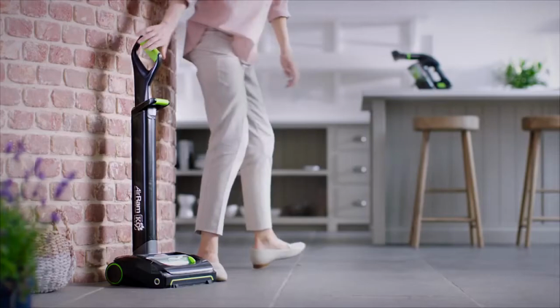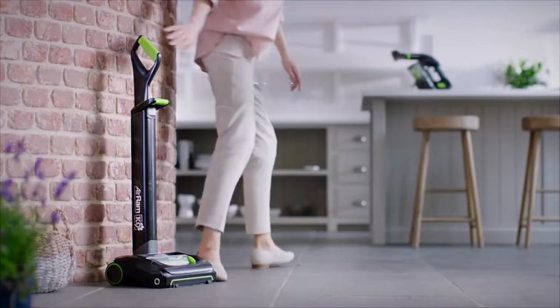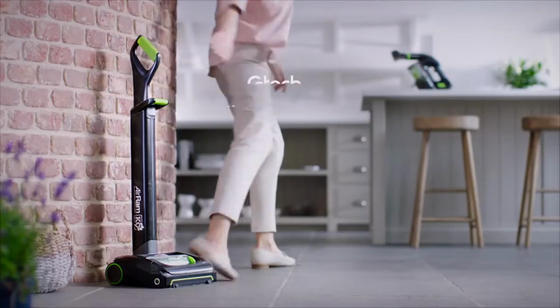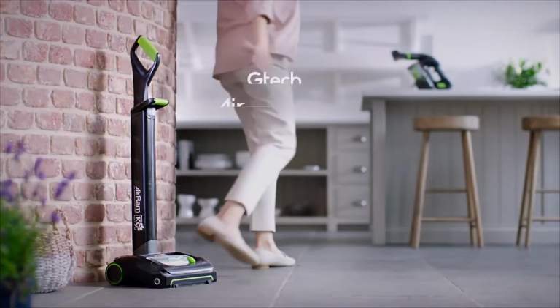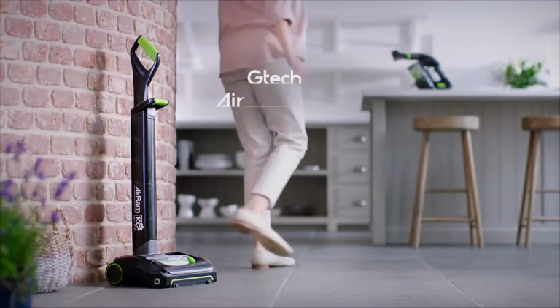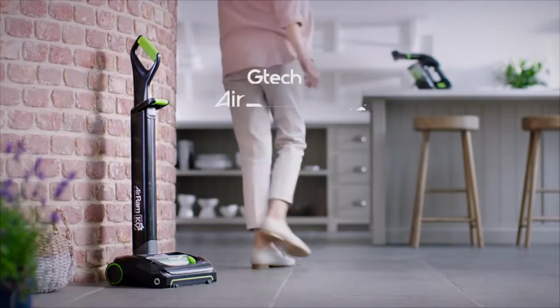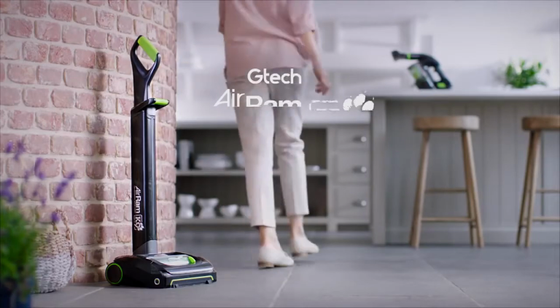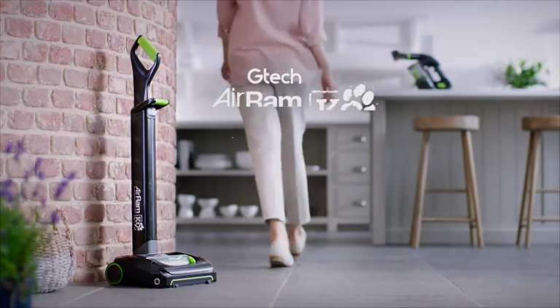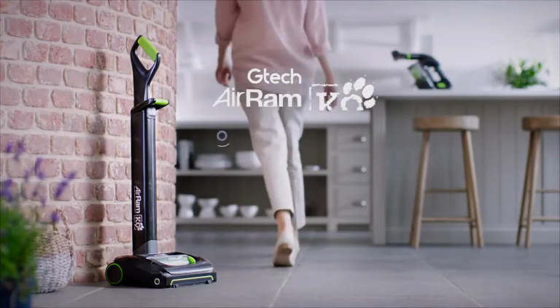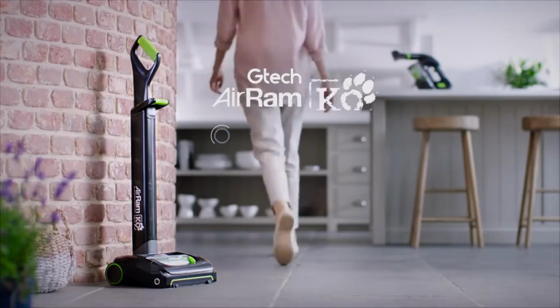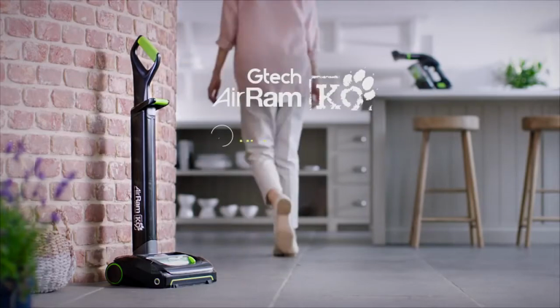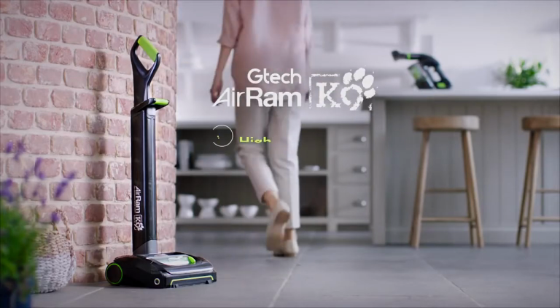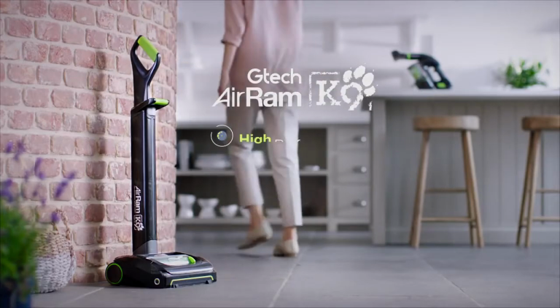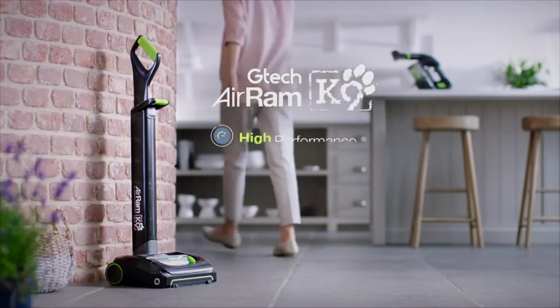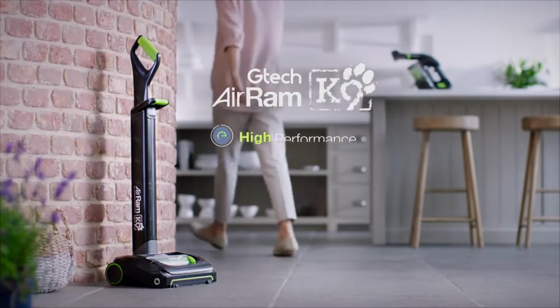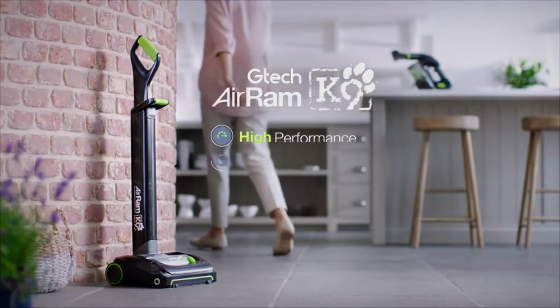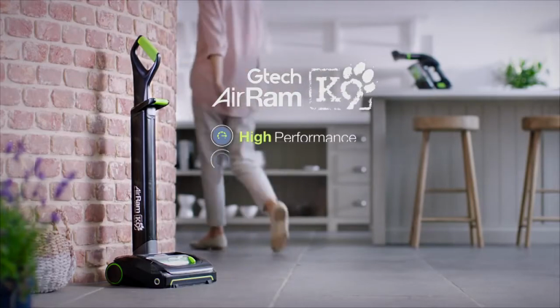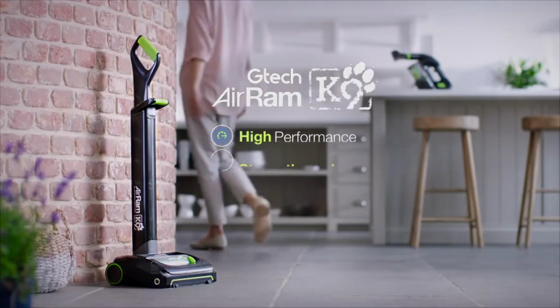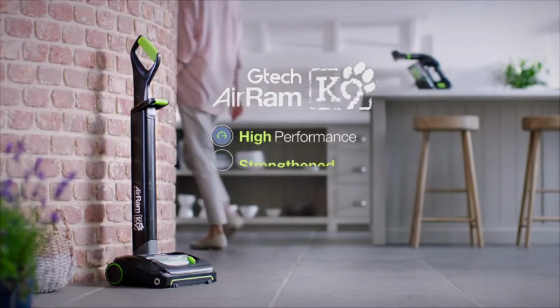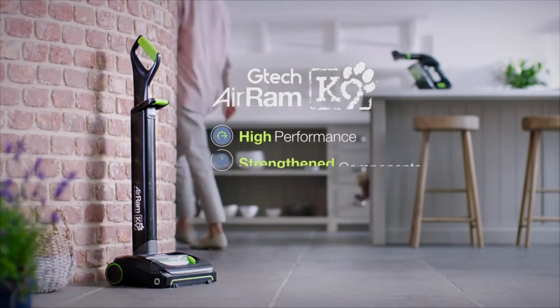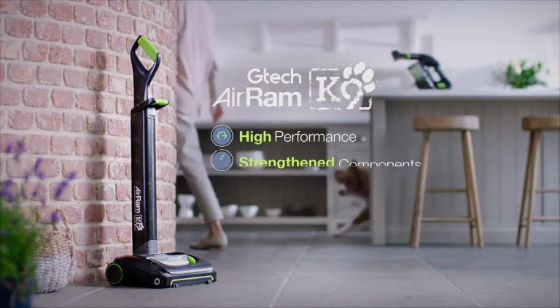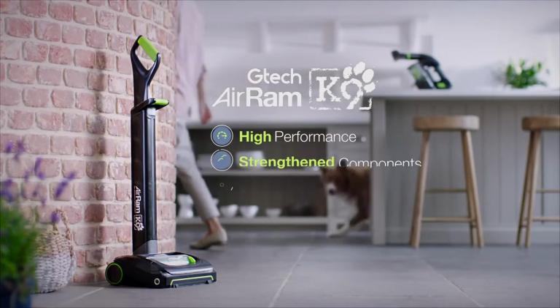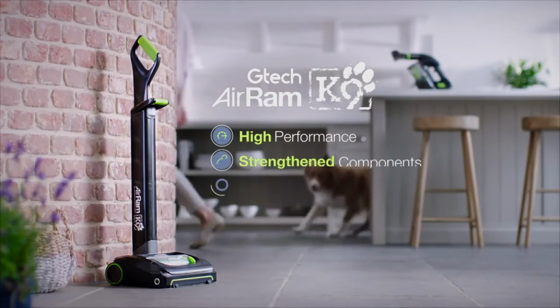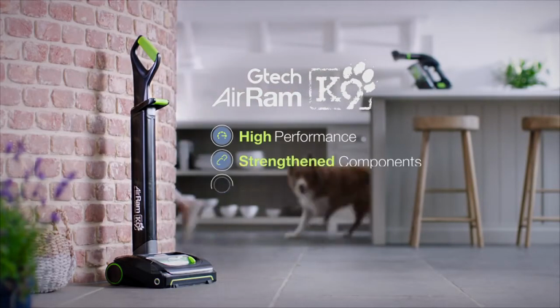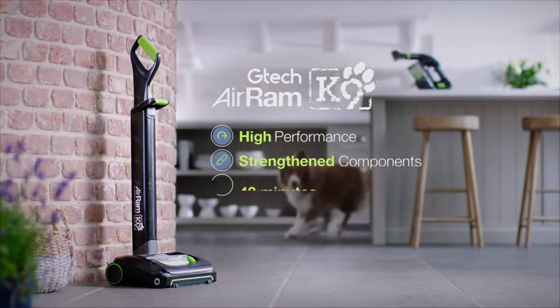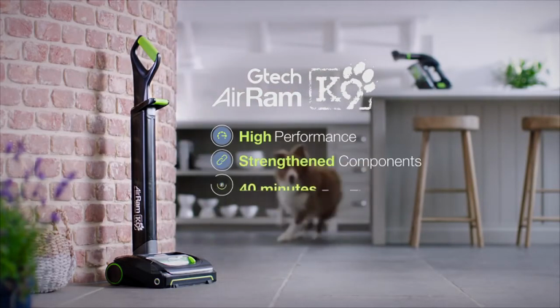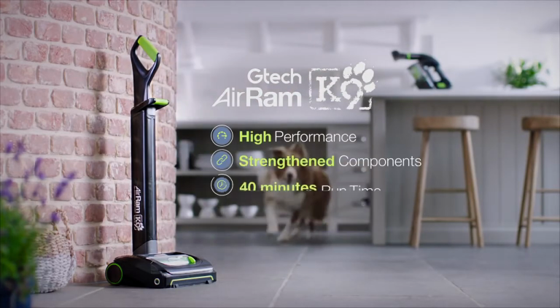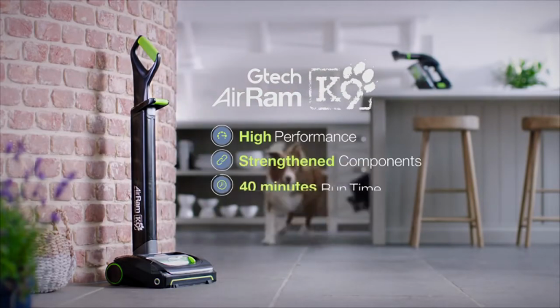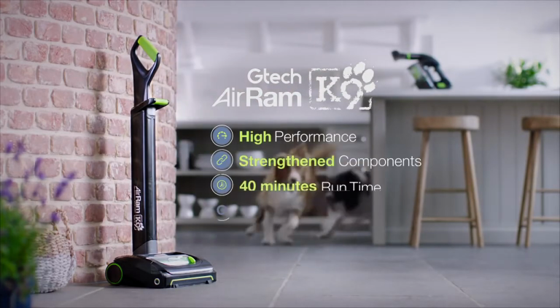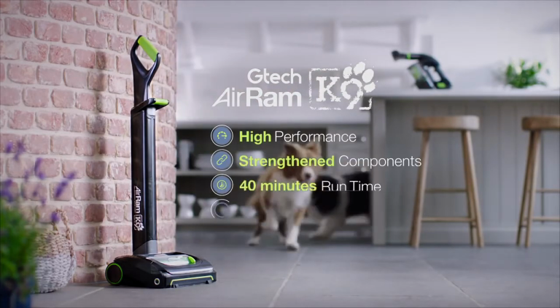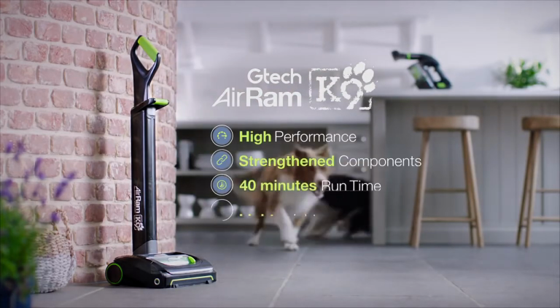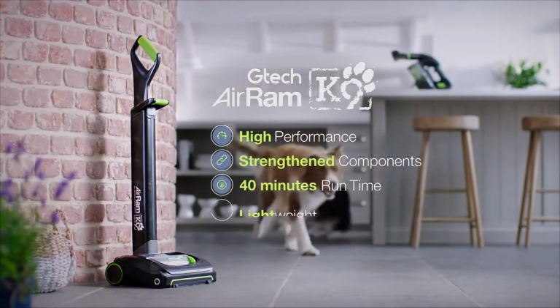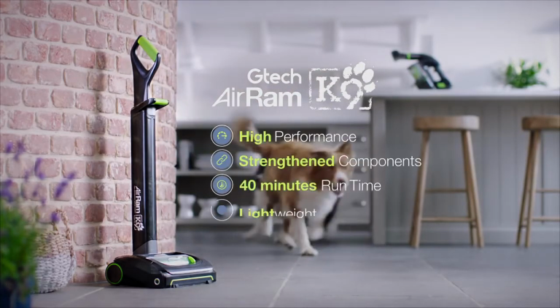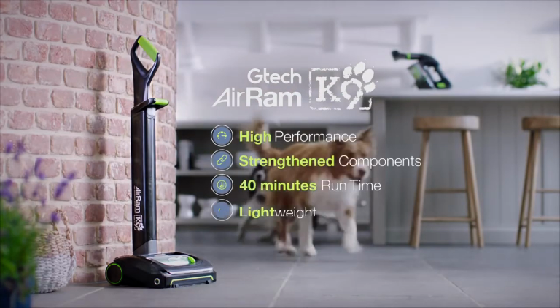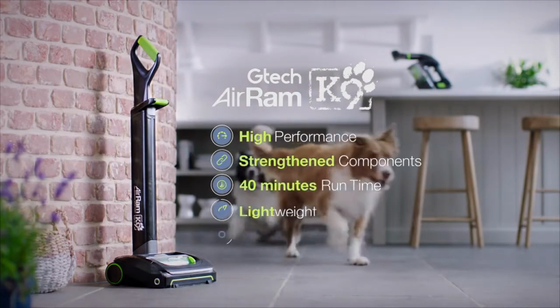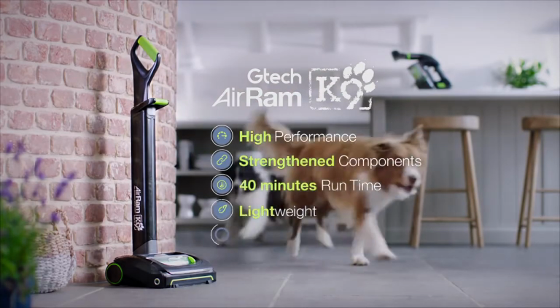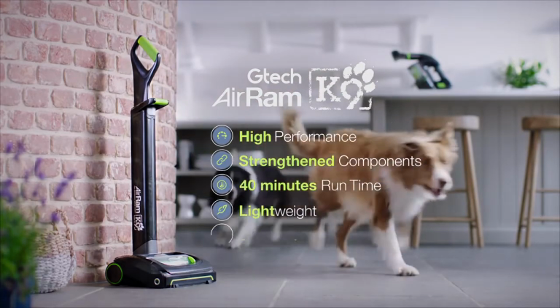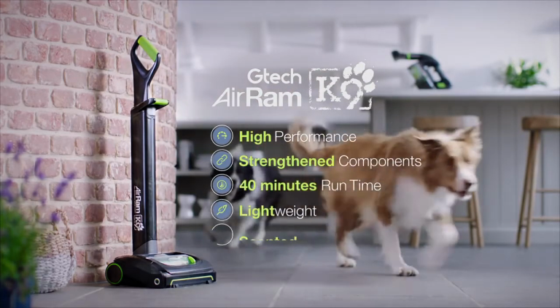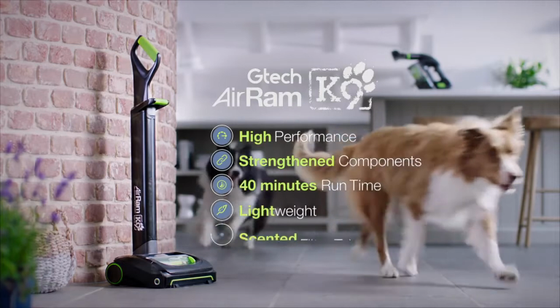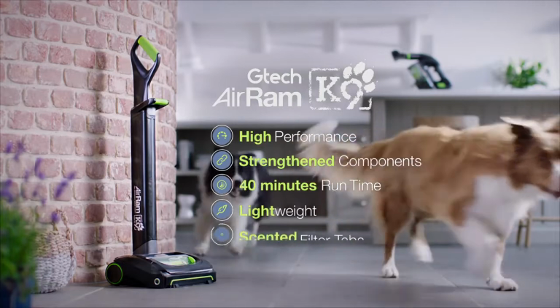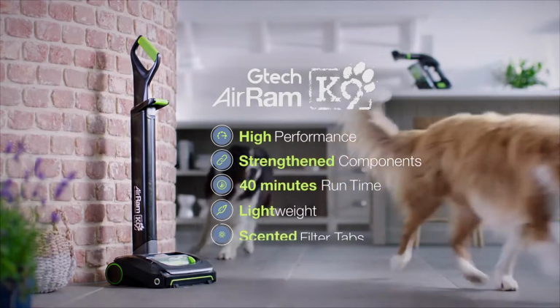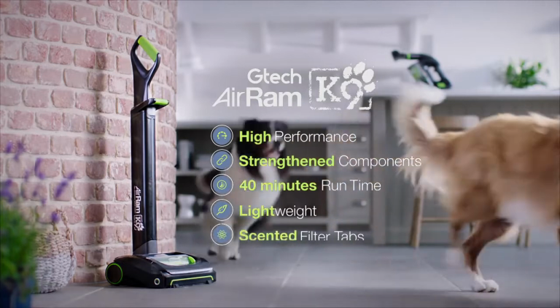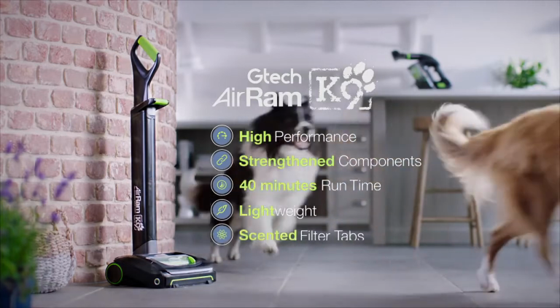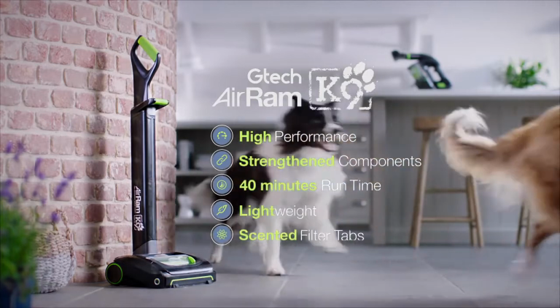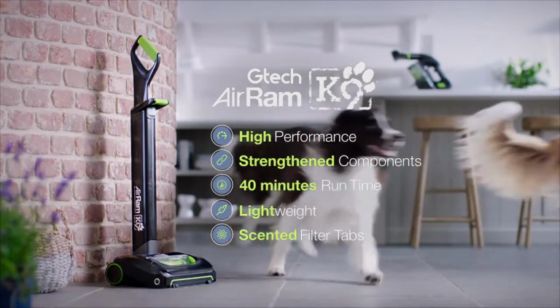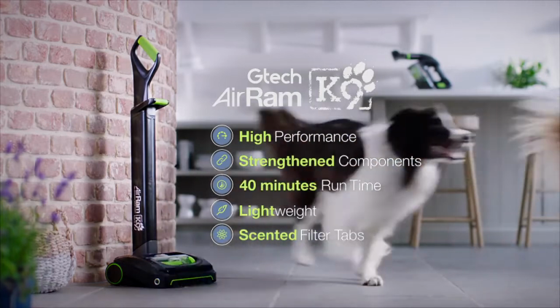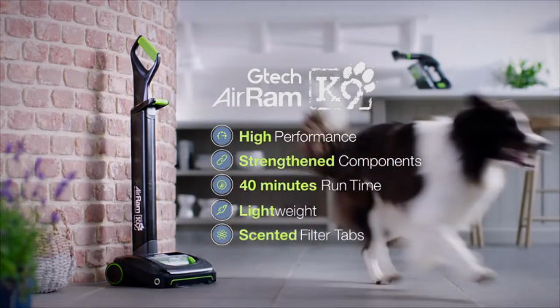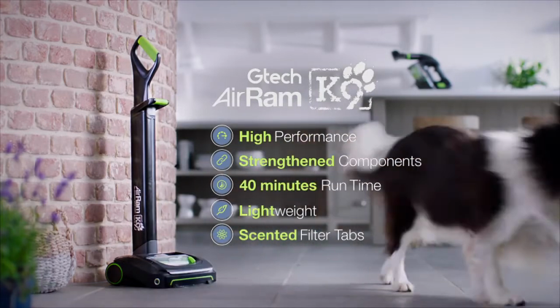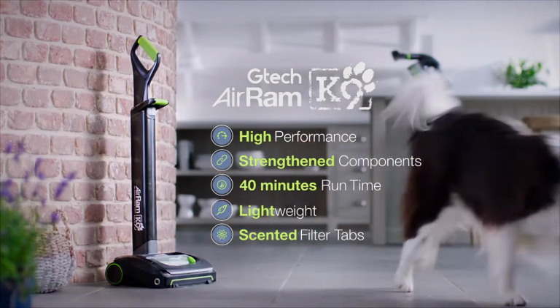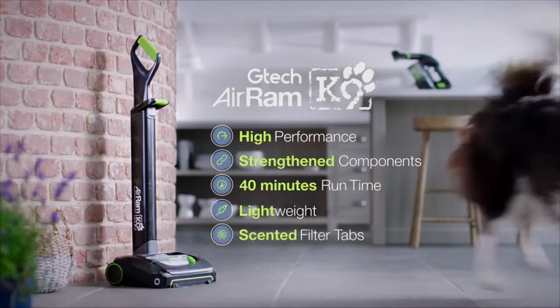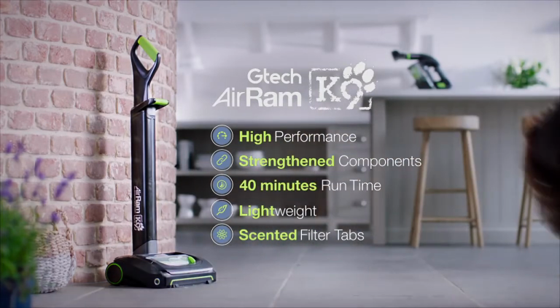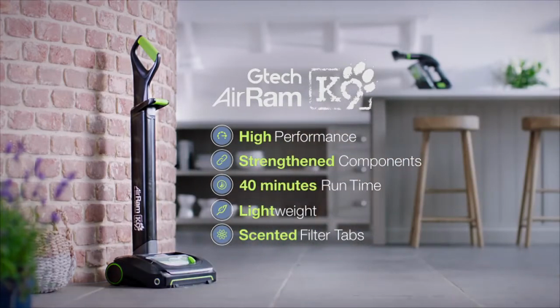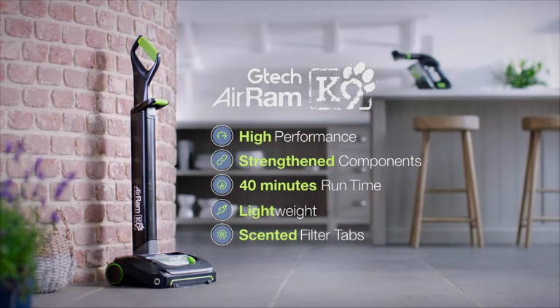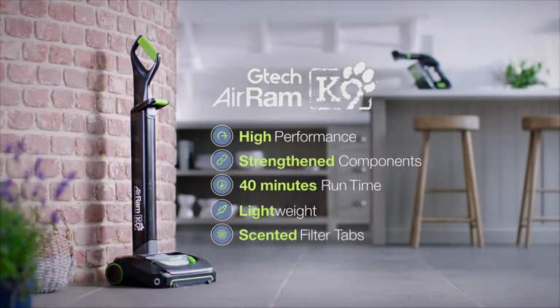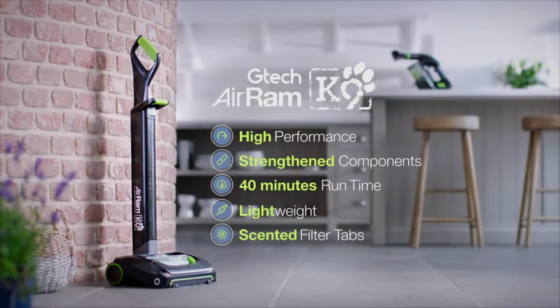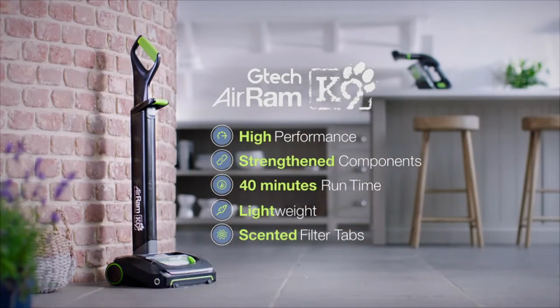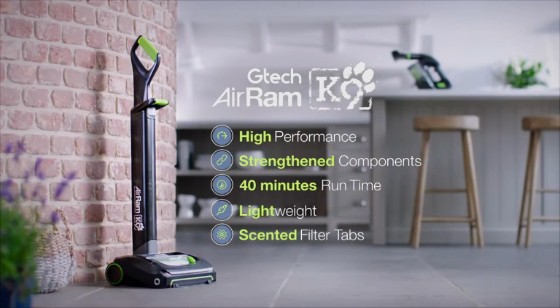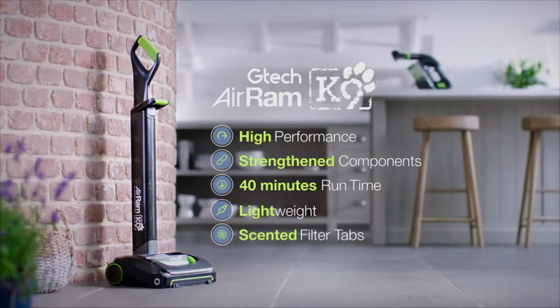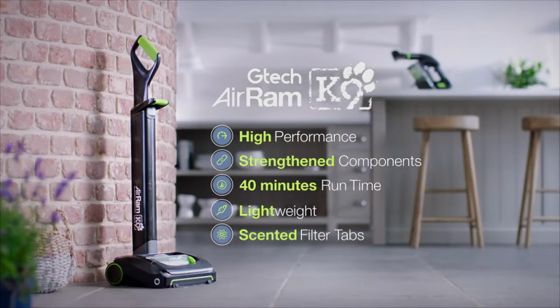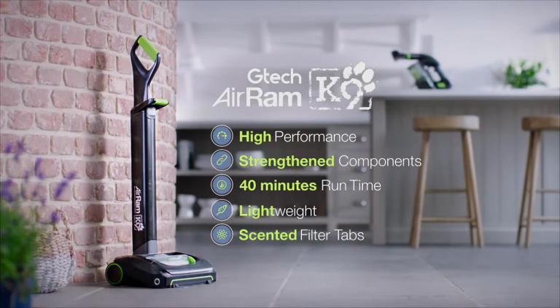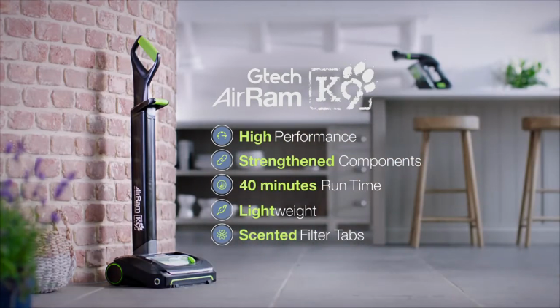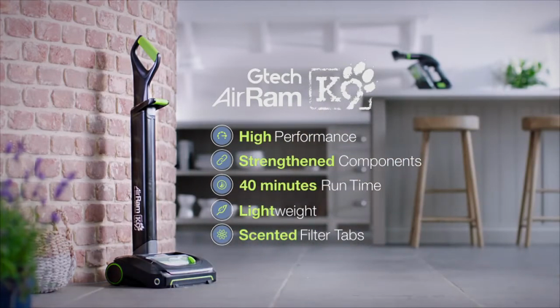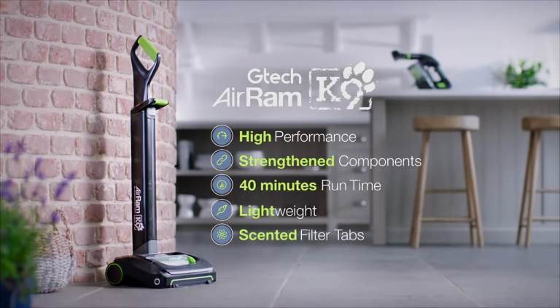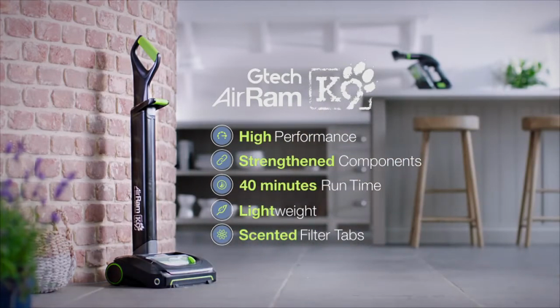High performance cord free cleaning. The G-Tech Air Ram K9.